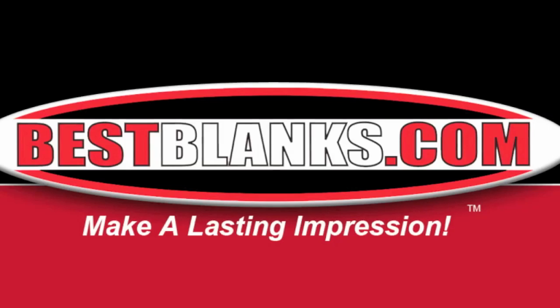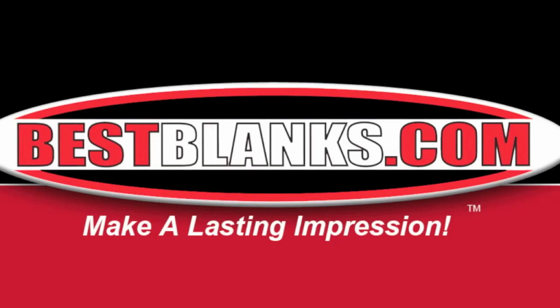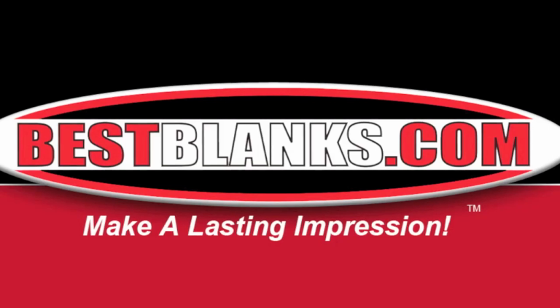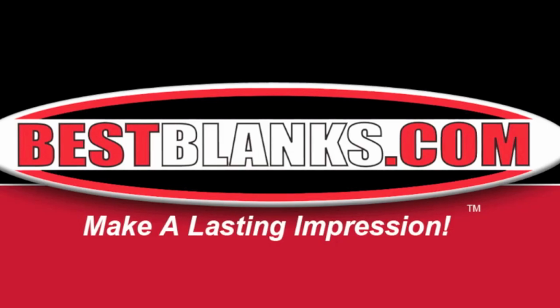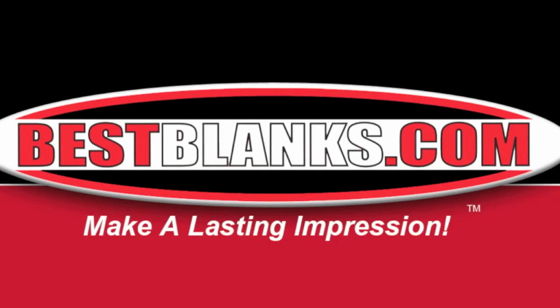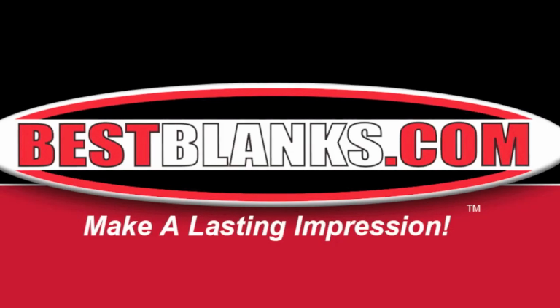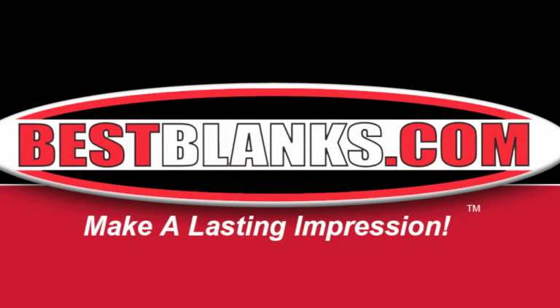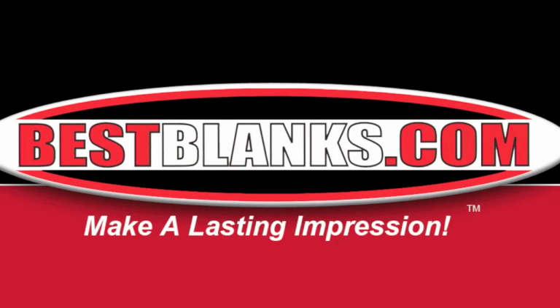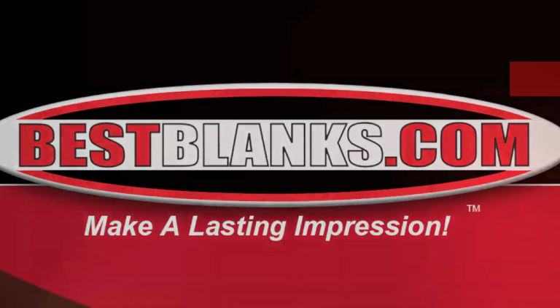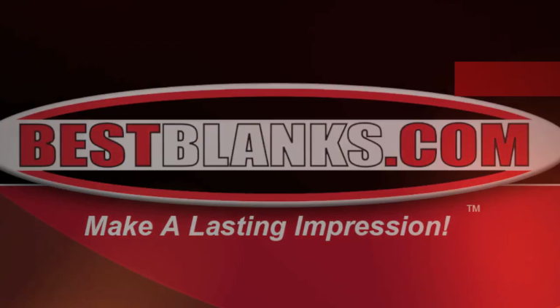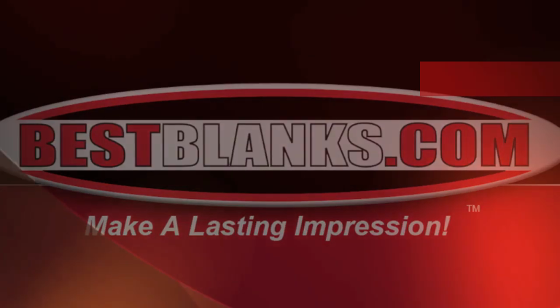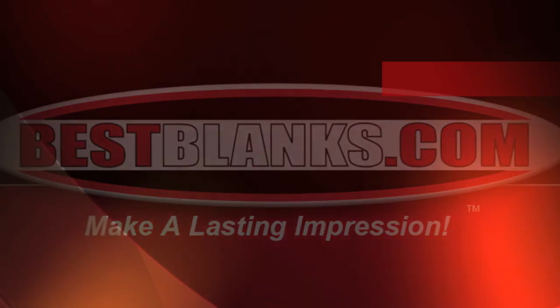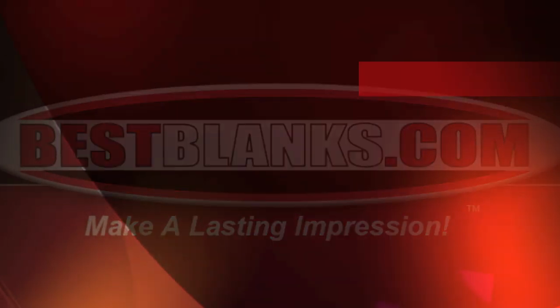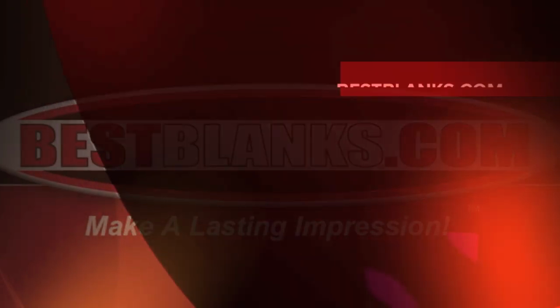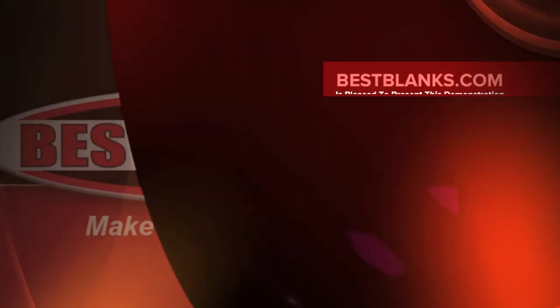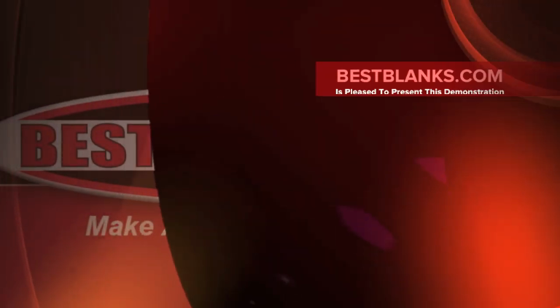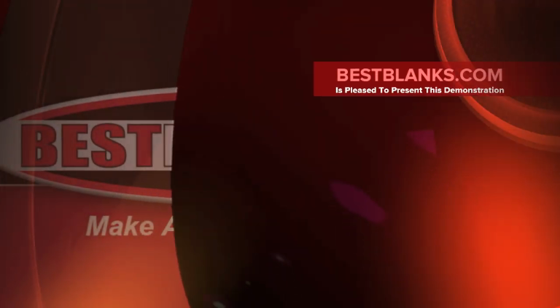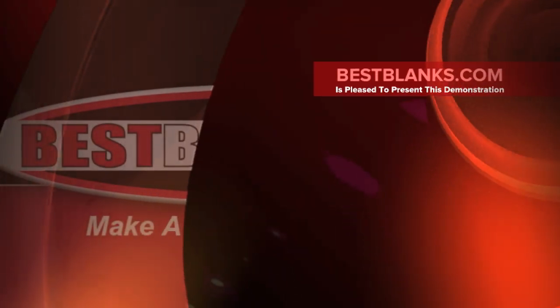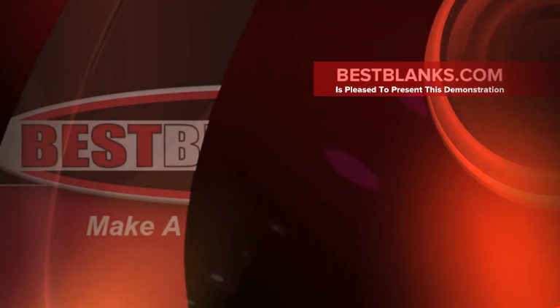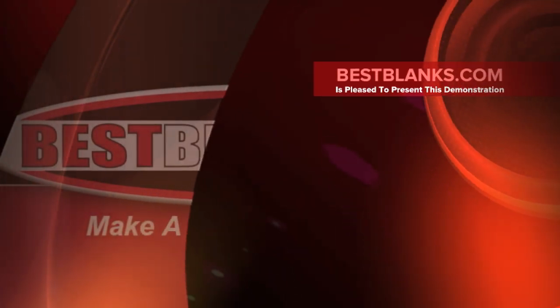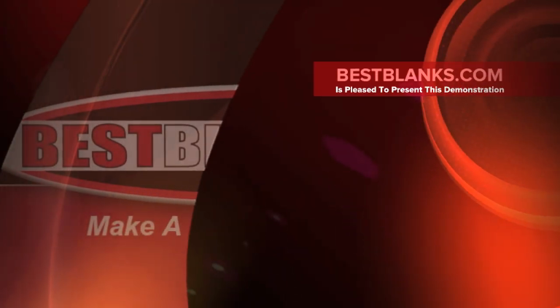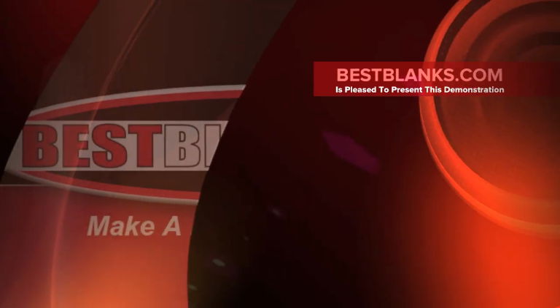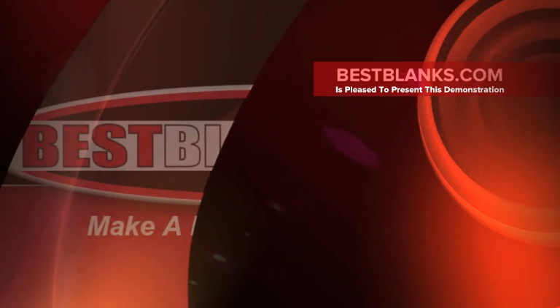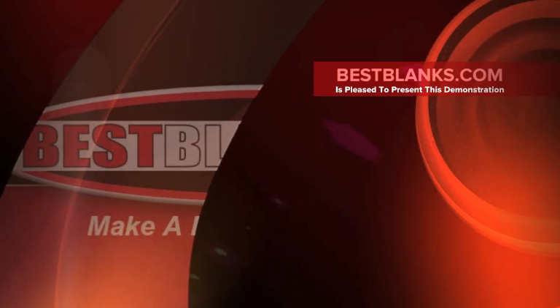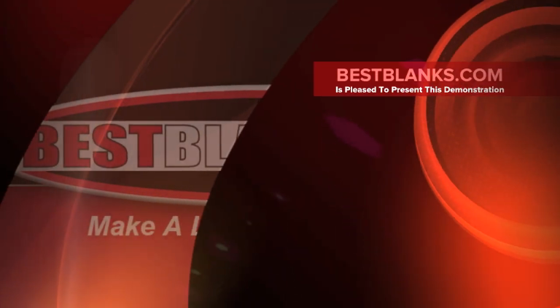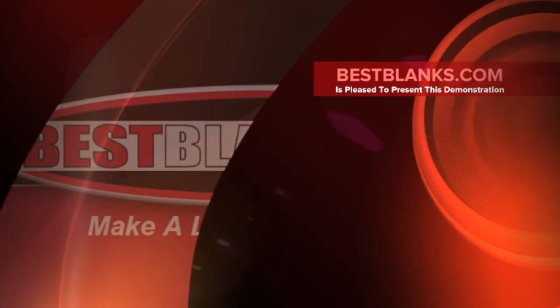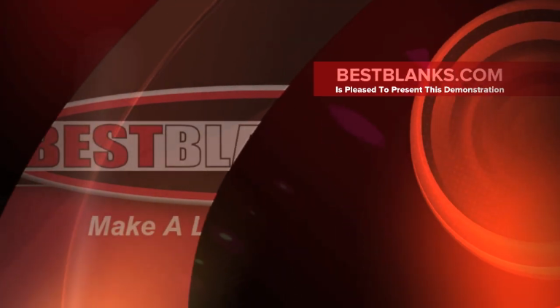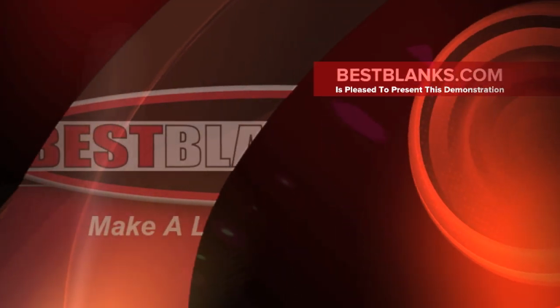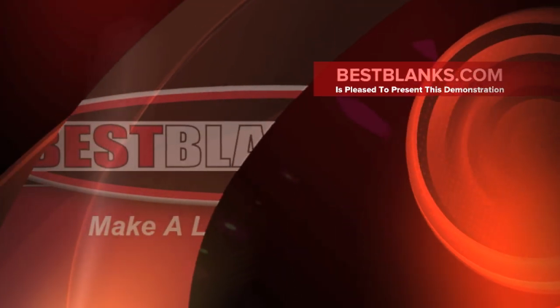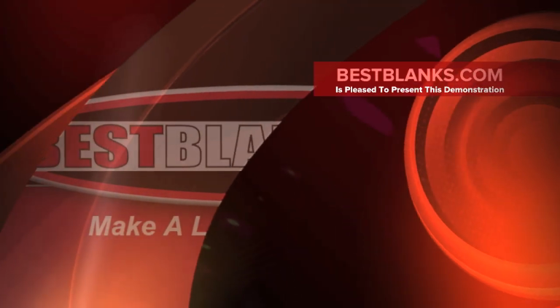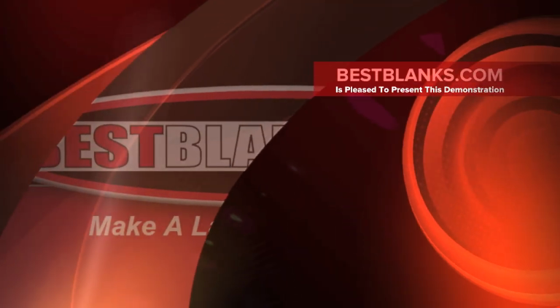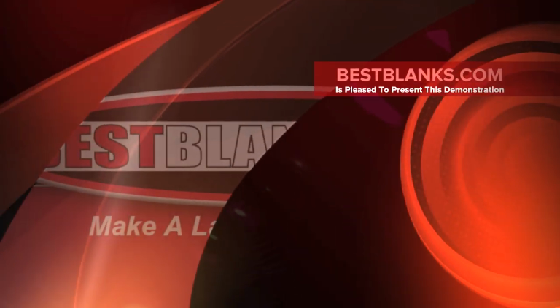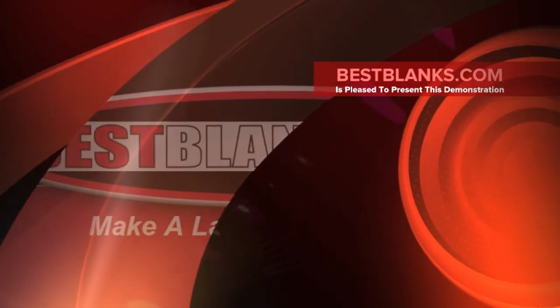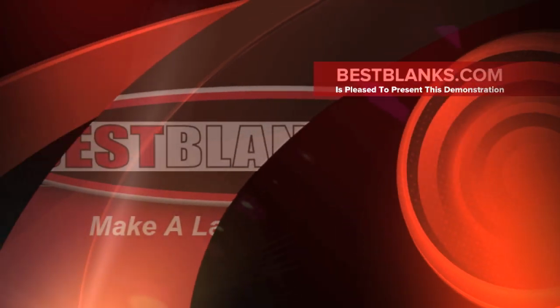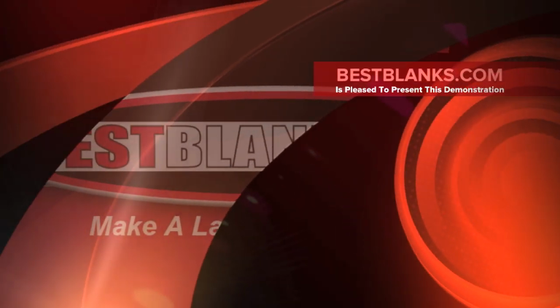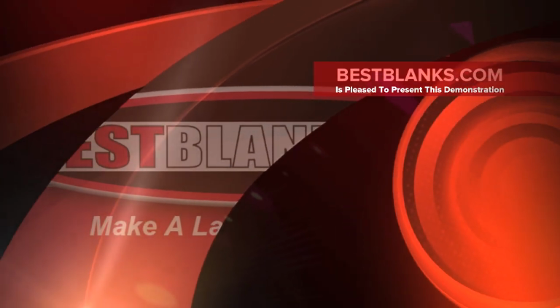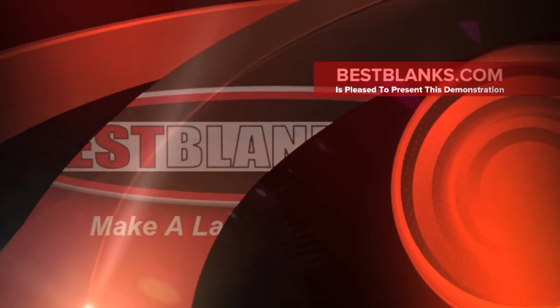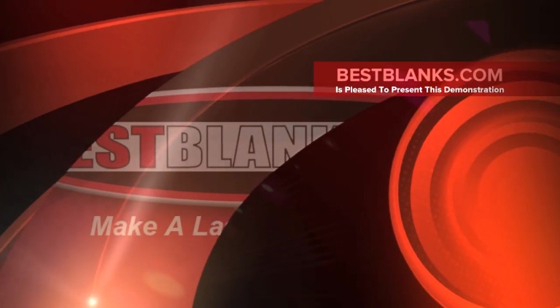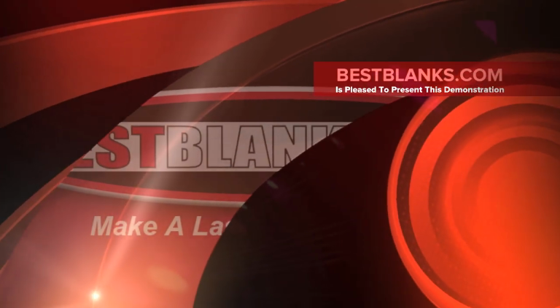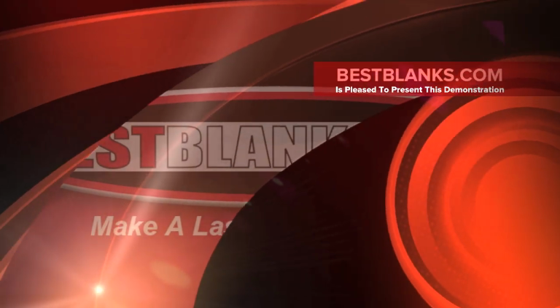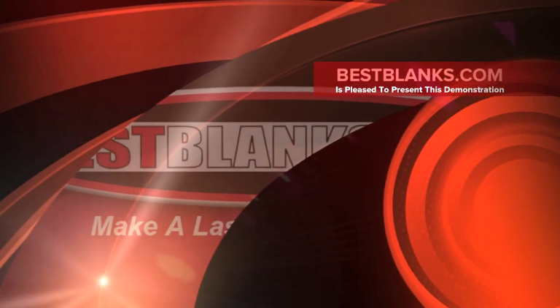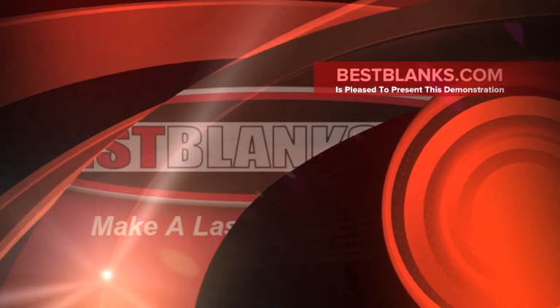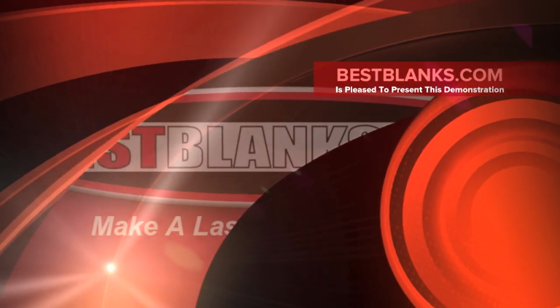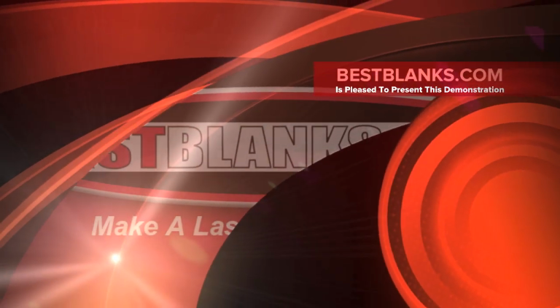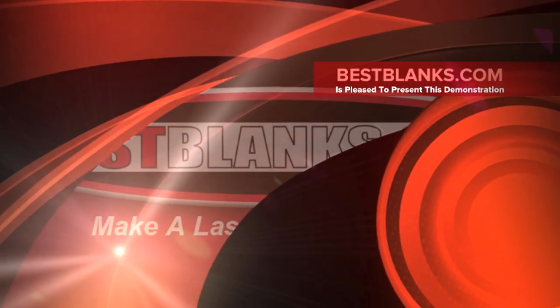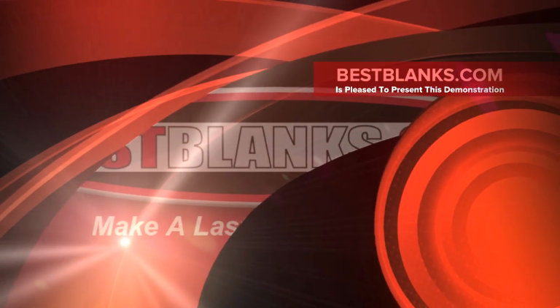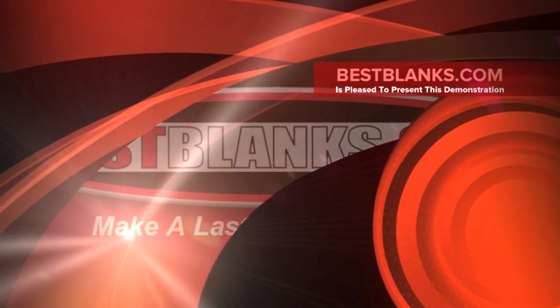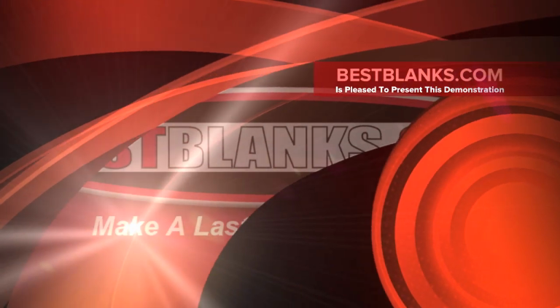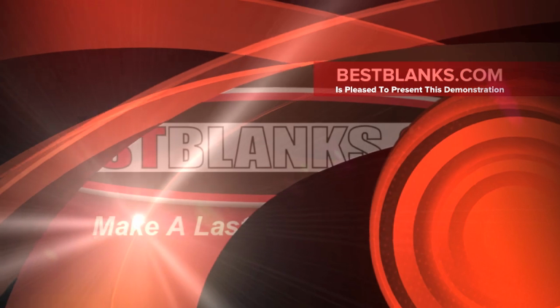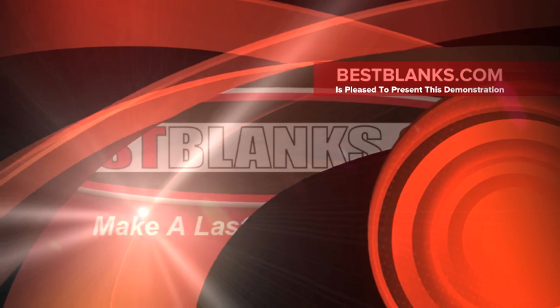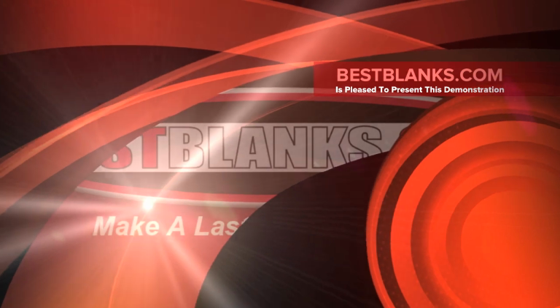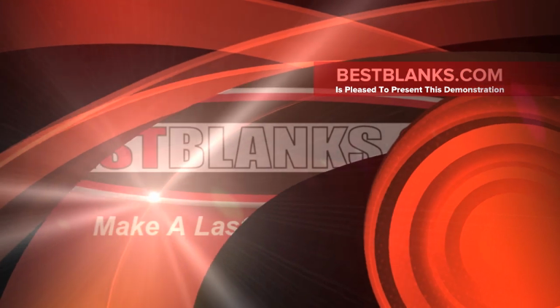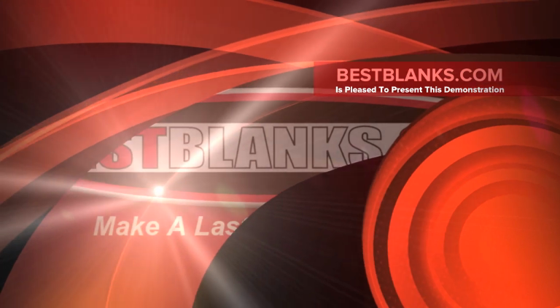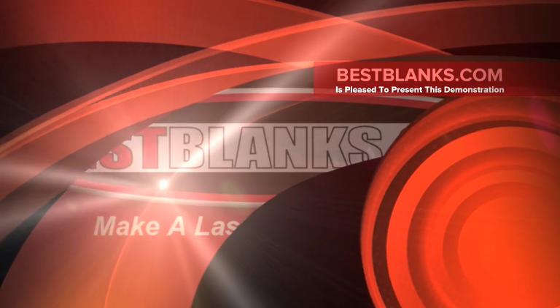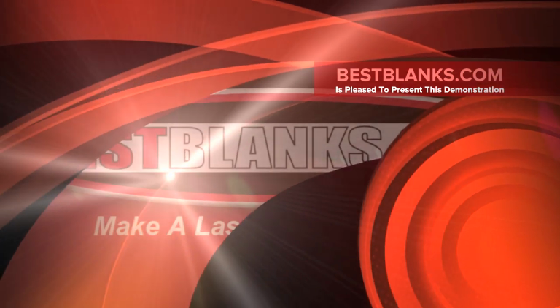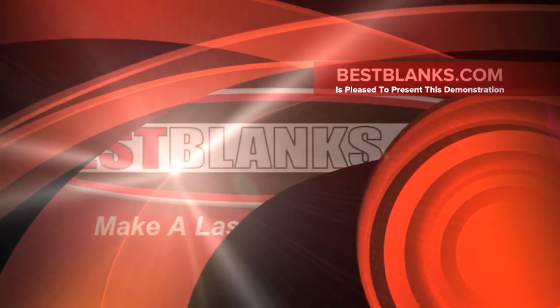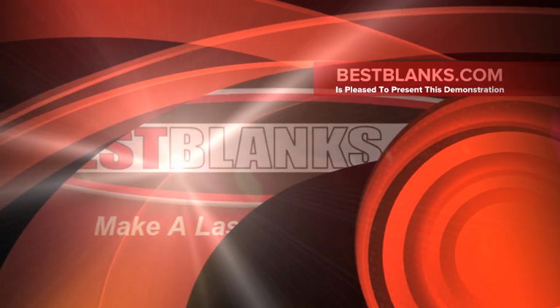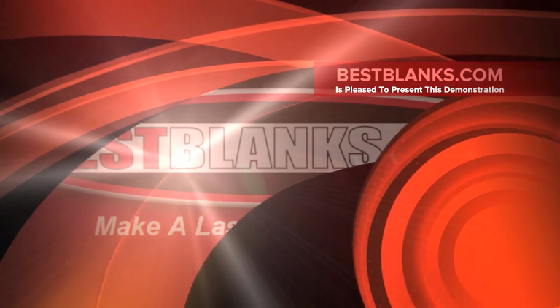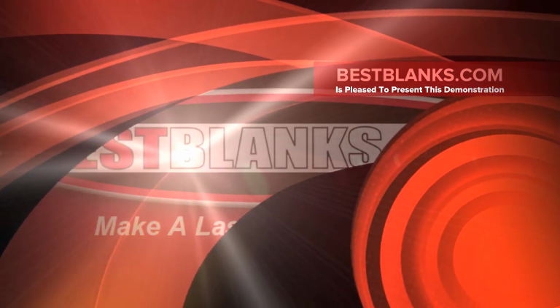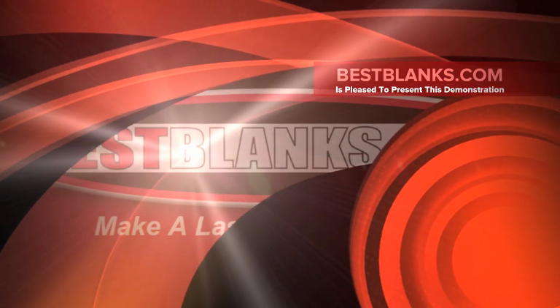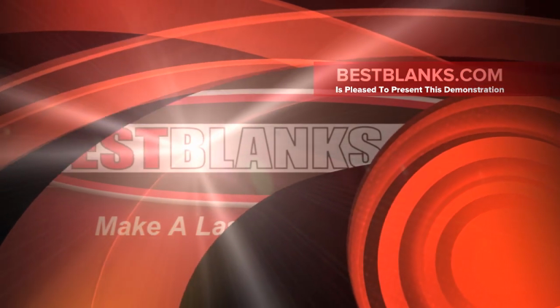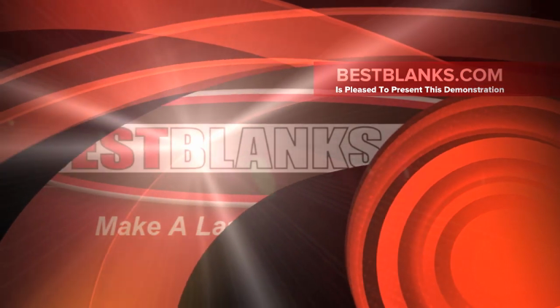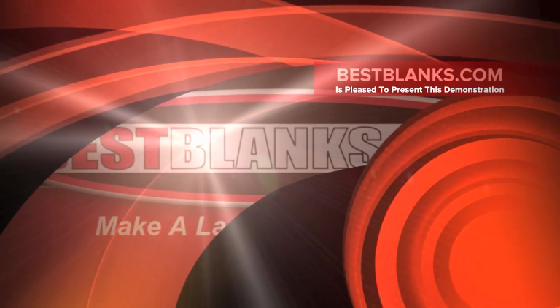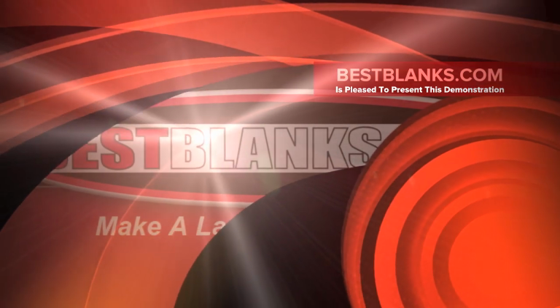Welcome to our how-to video tutorial series. Today we will be transferring a Chromoblast image onto a t-shirt.